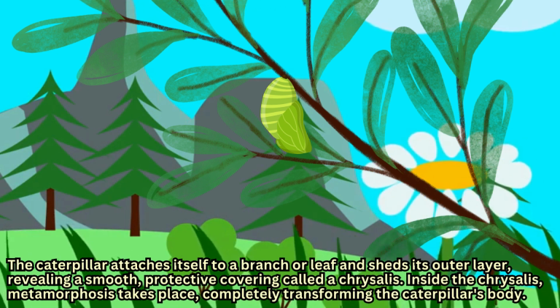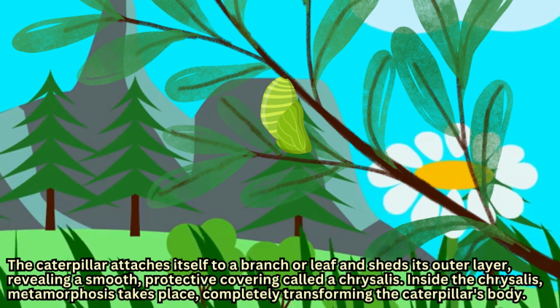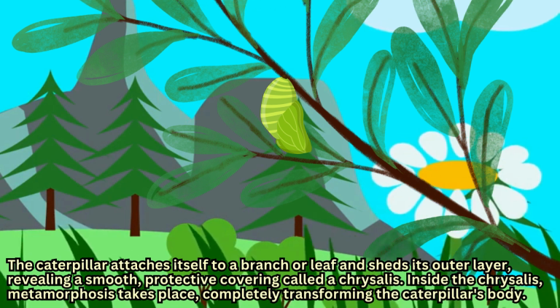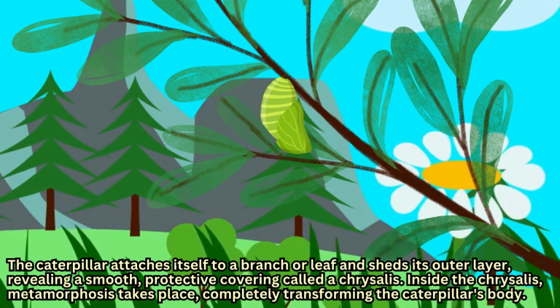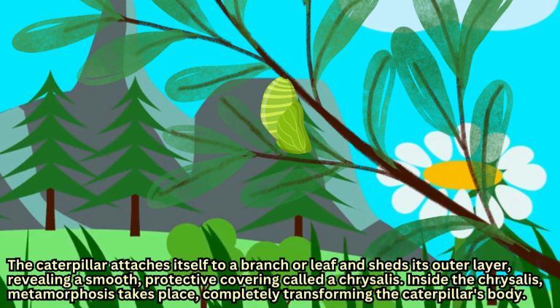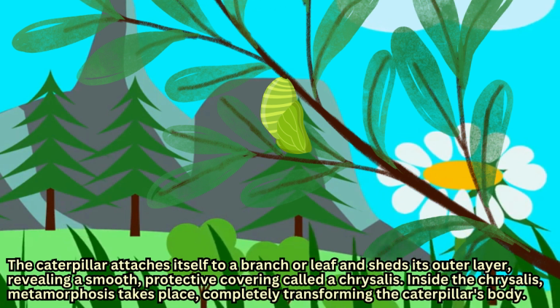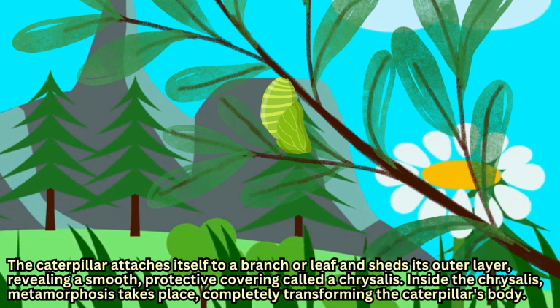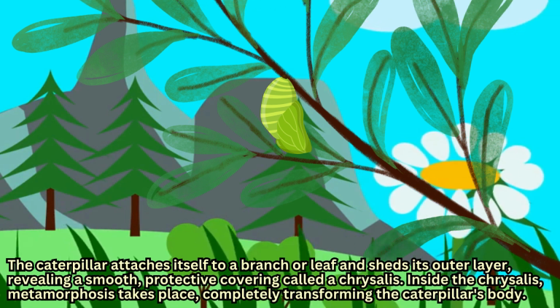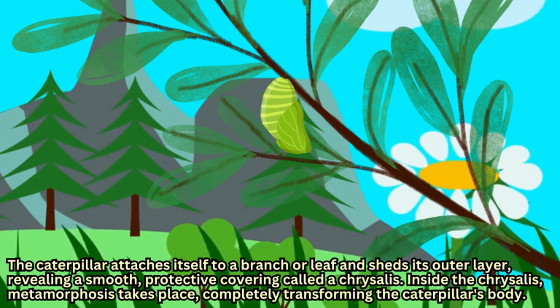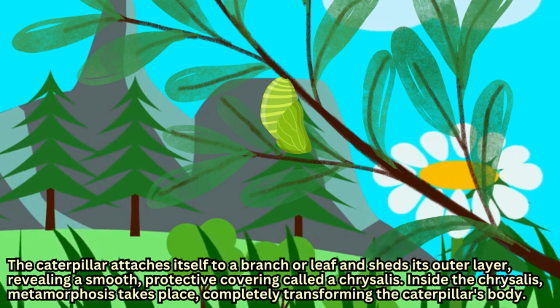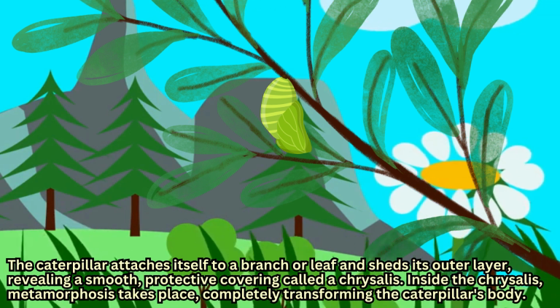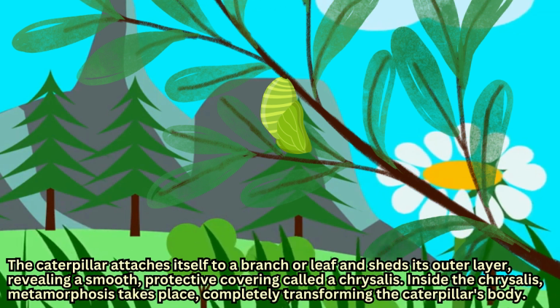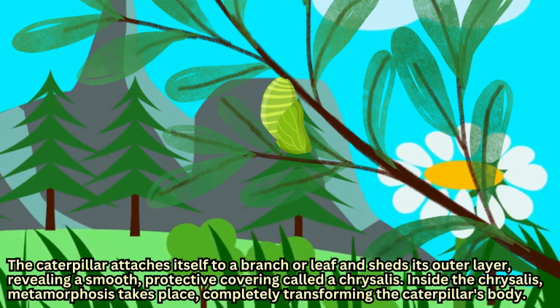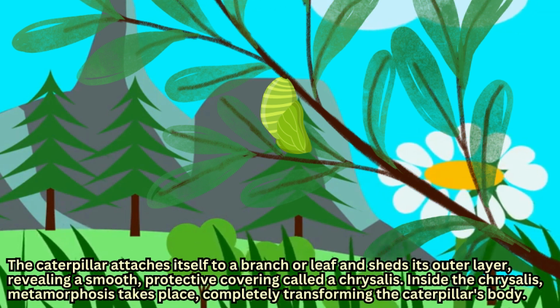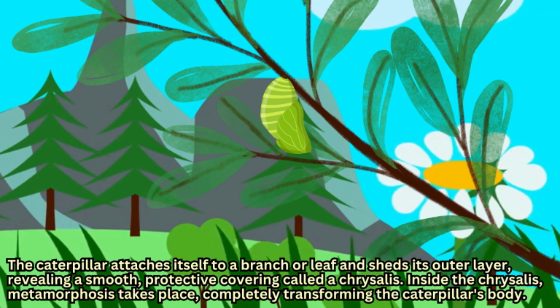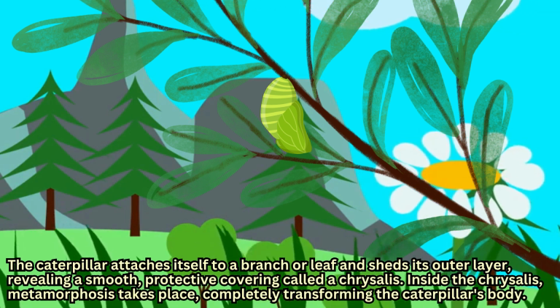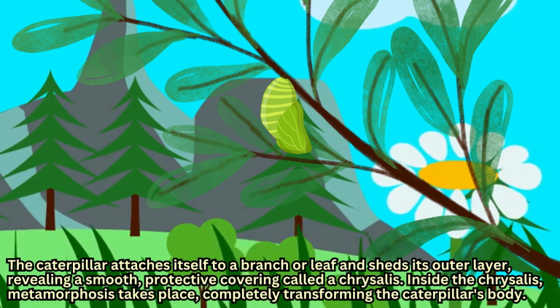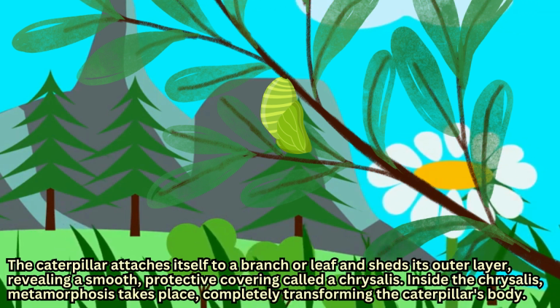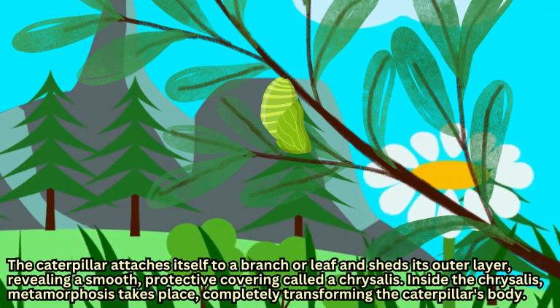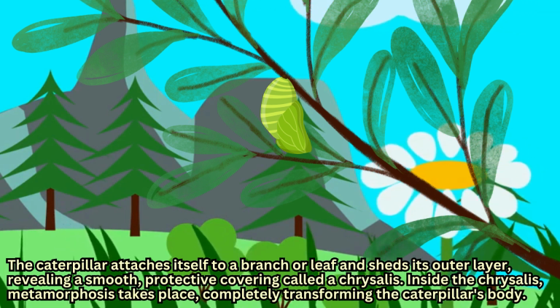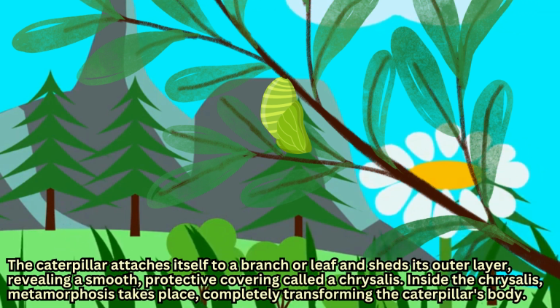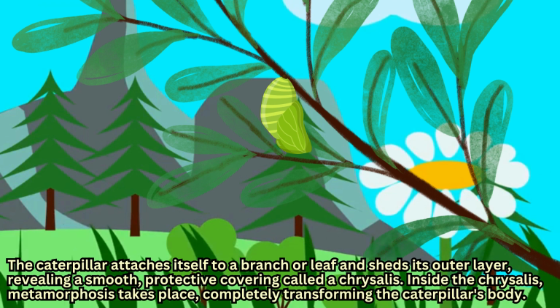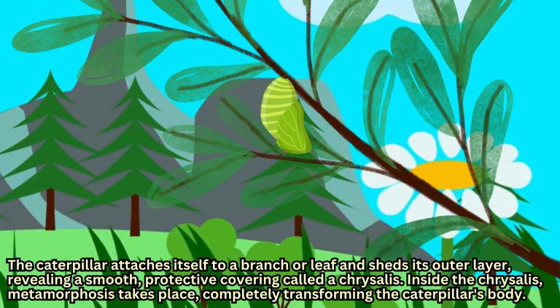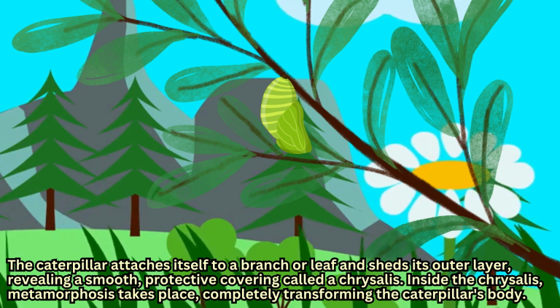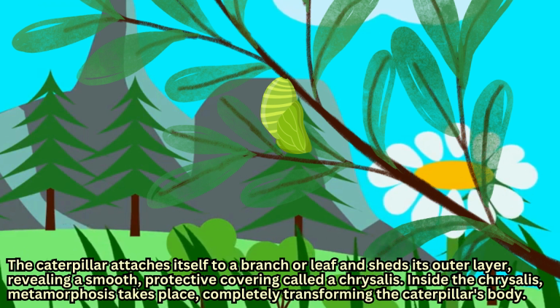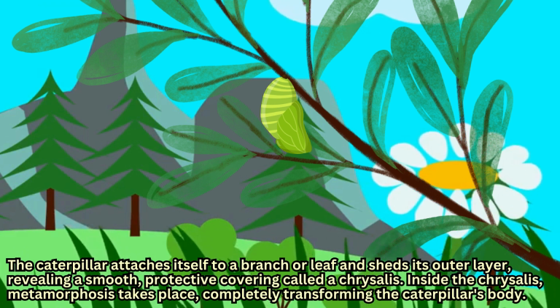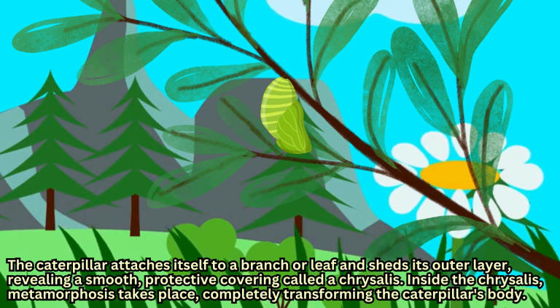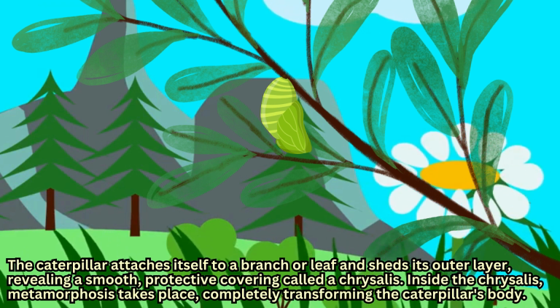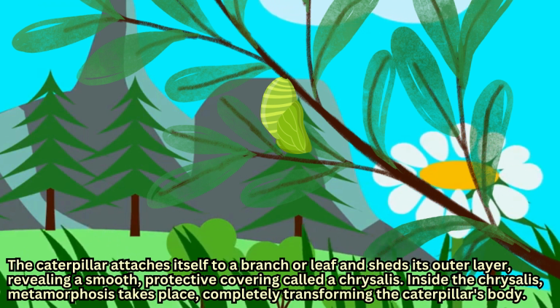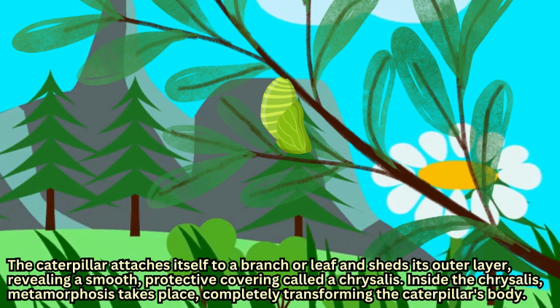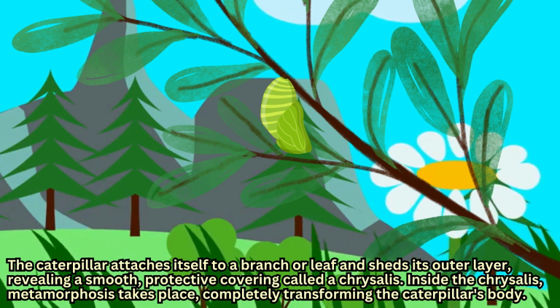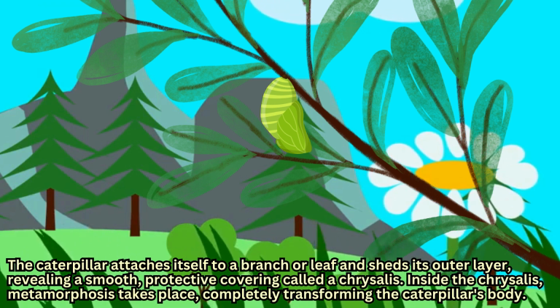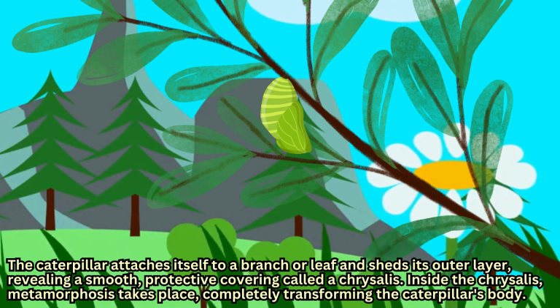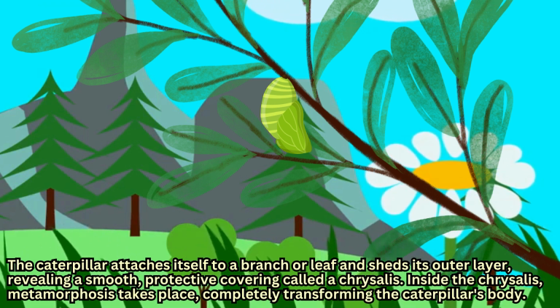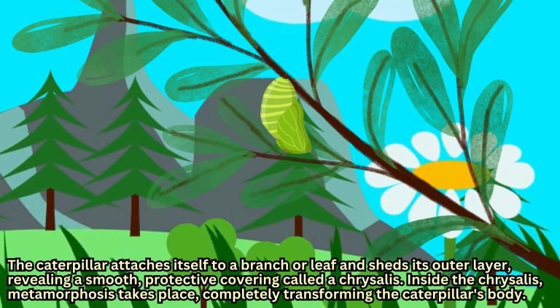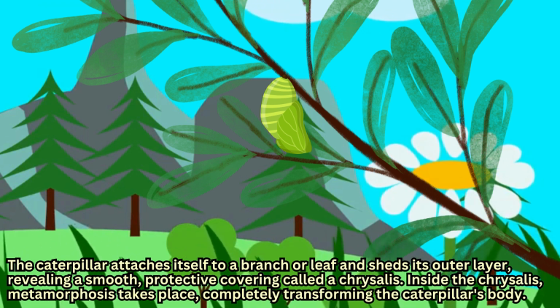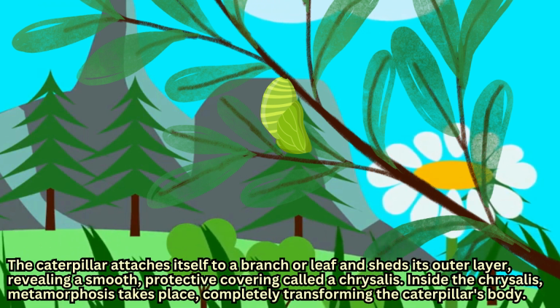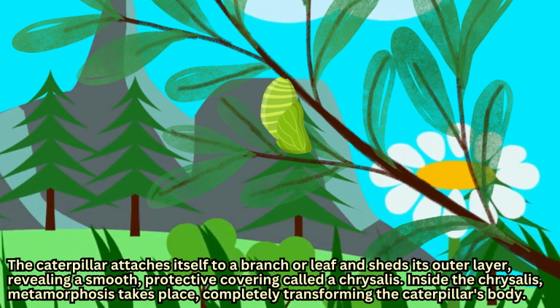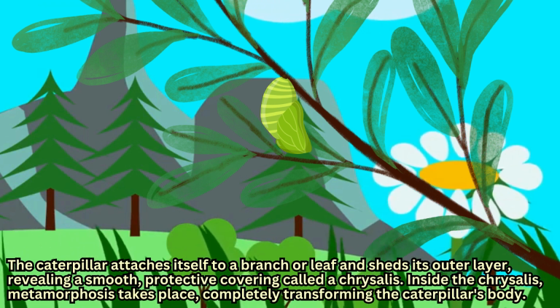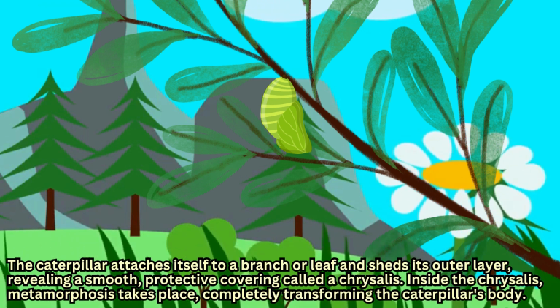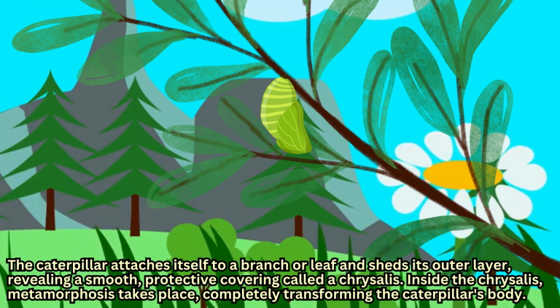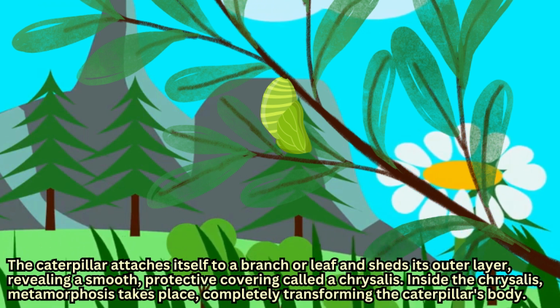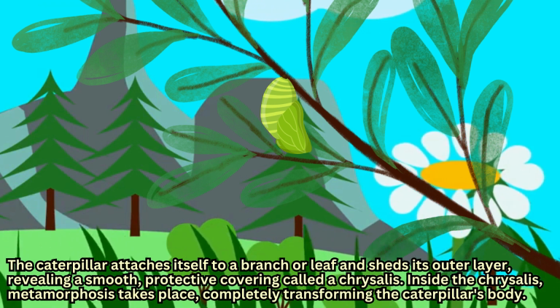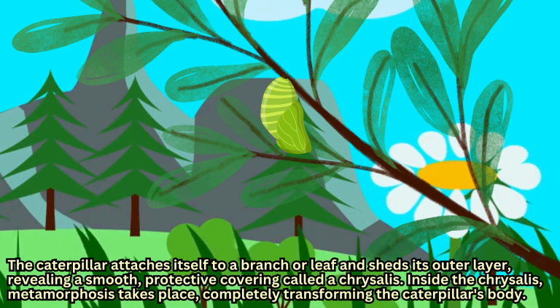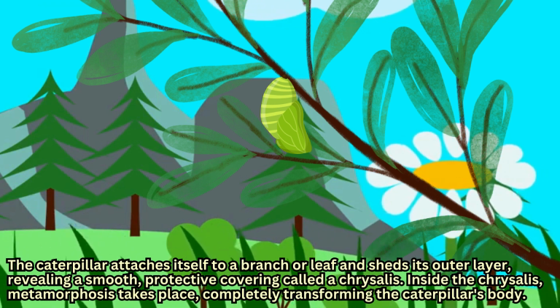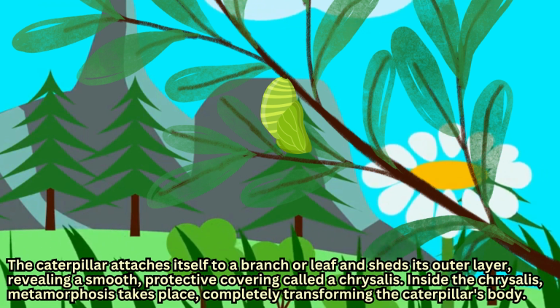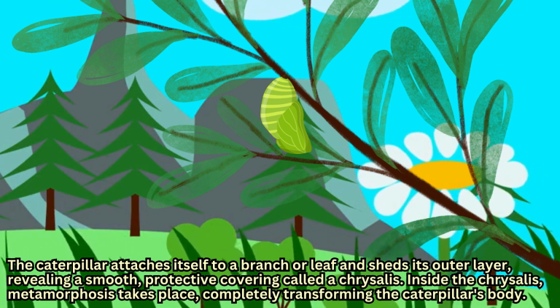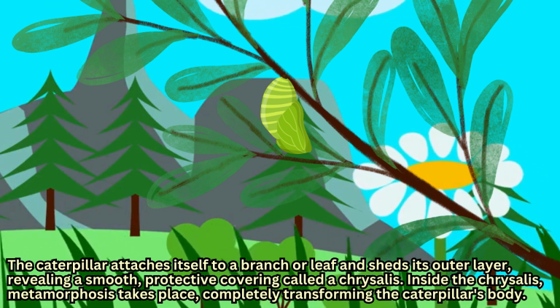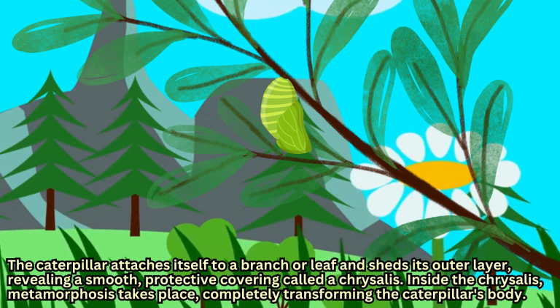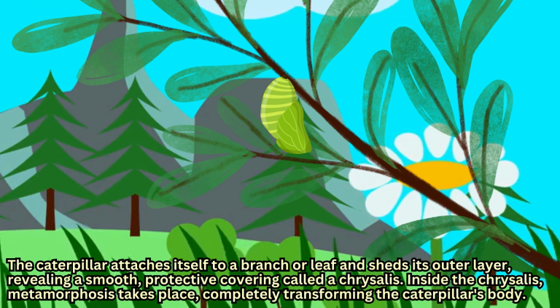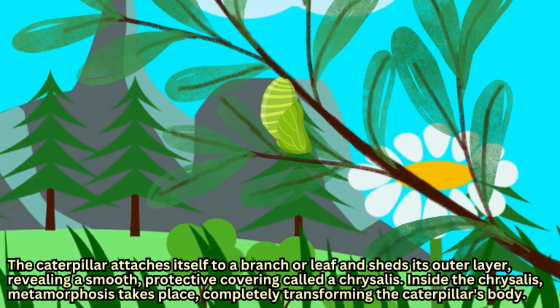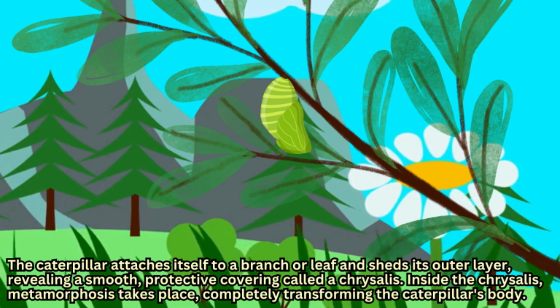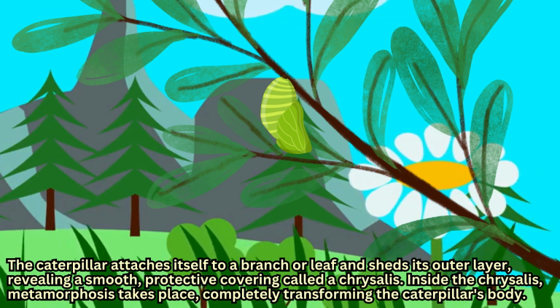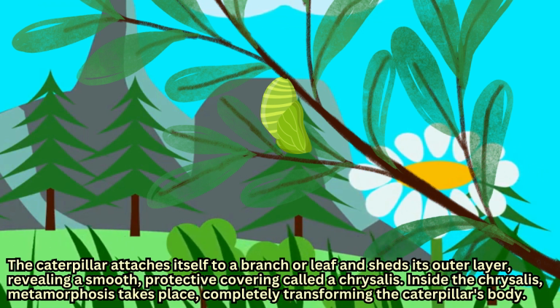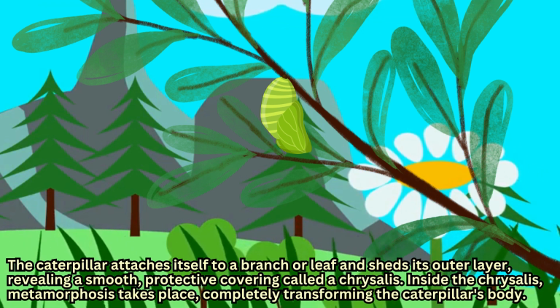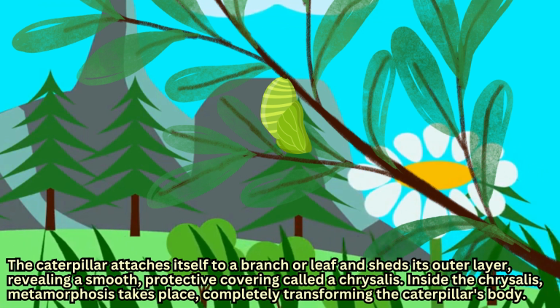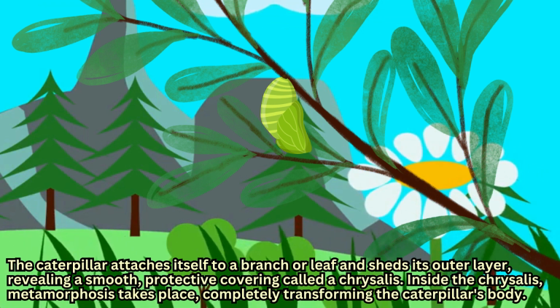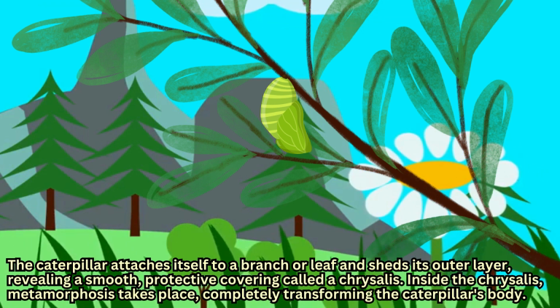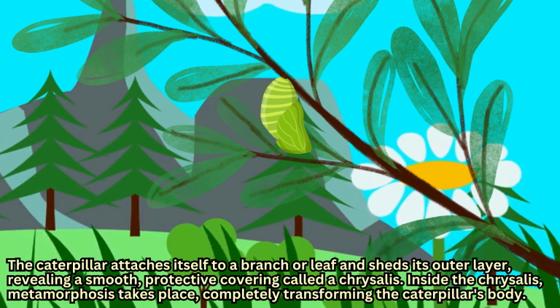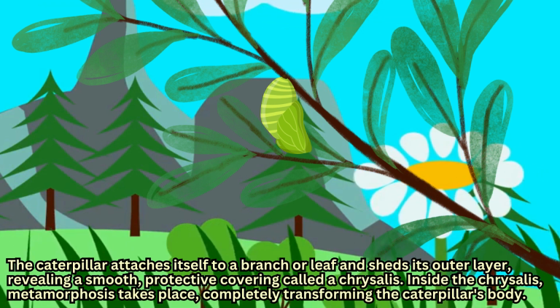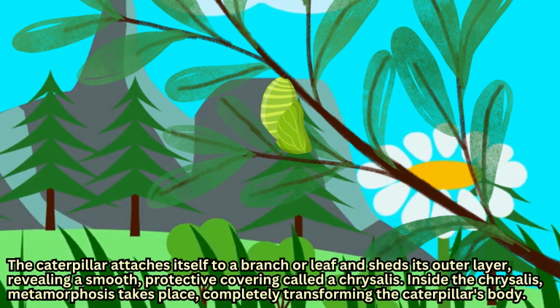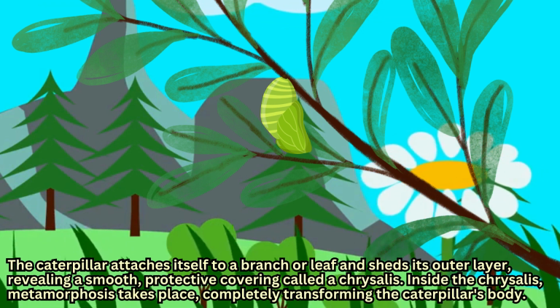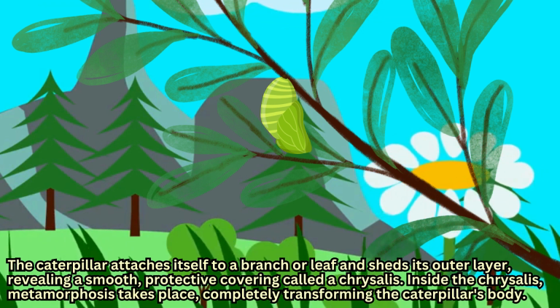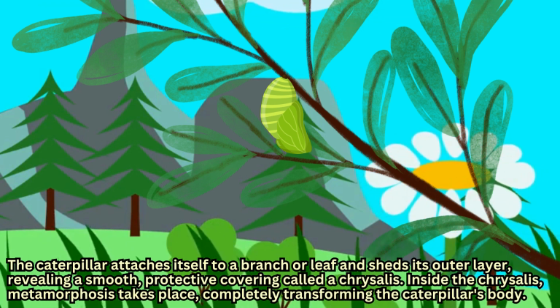Inside the chrysalis, metamorphosis takes place, completely transforming the caterpillar's body.